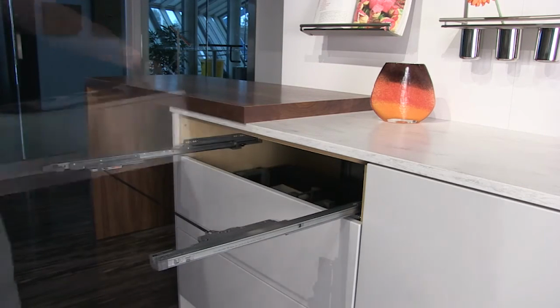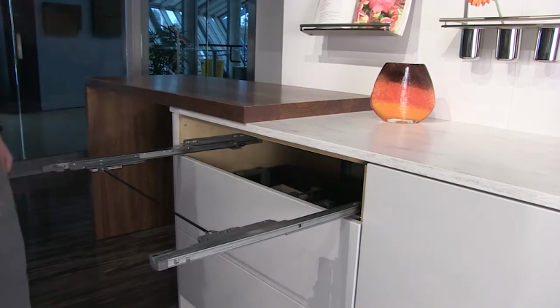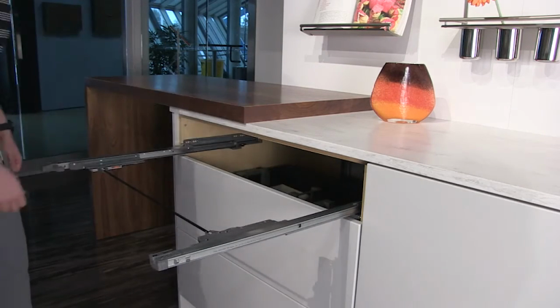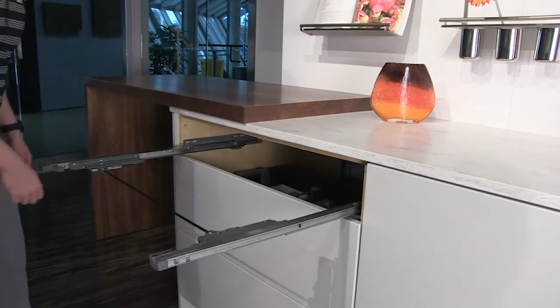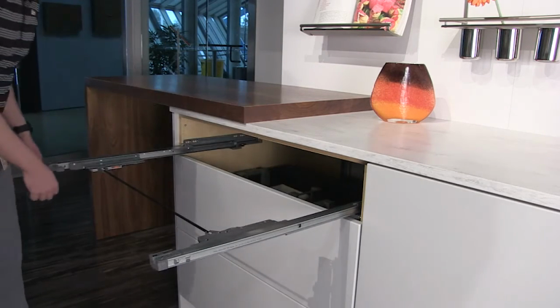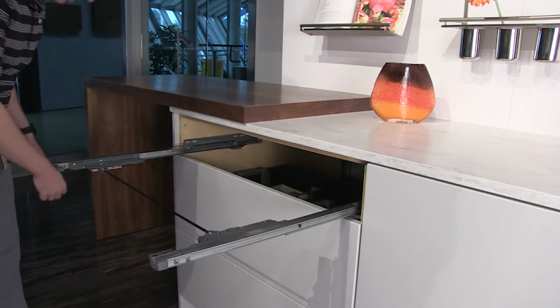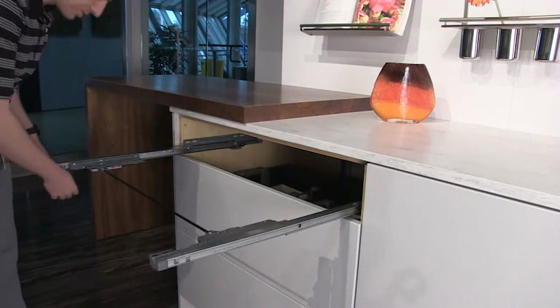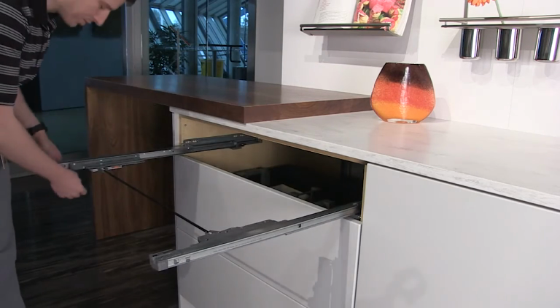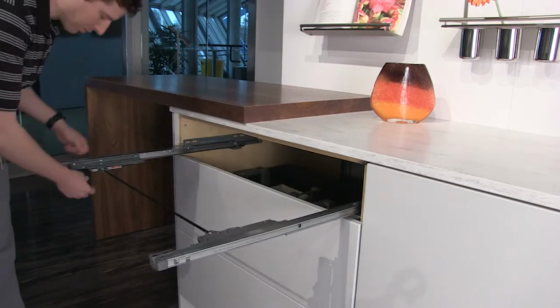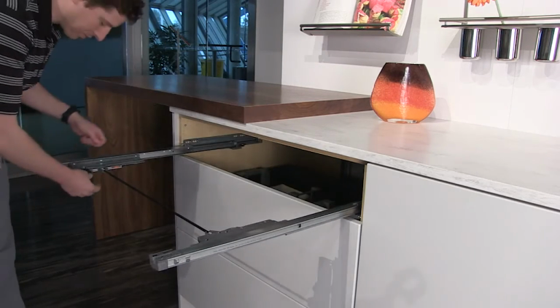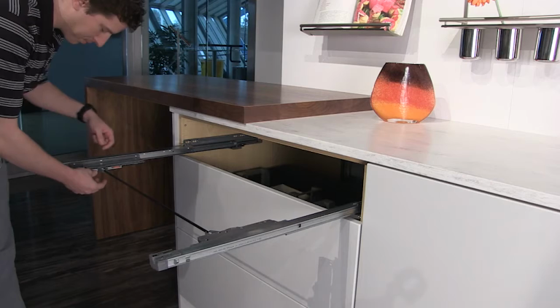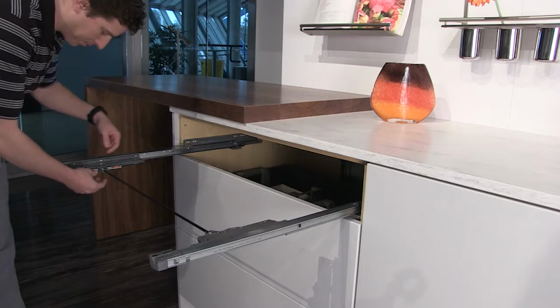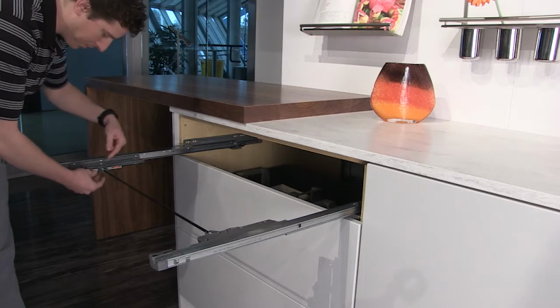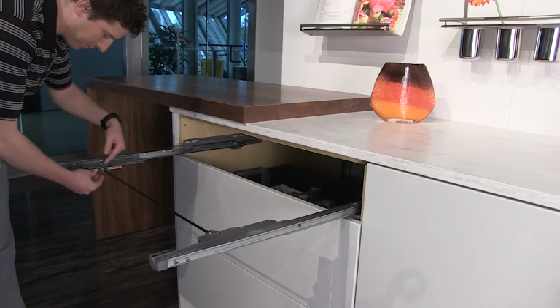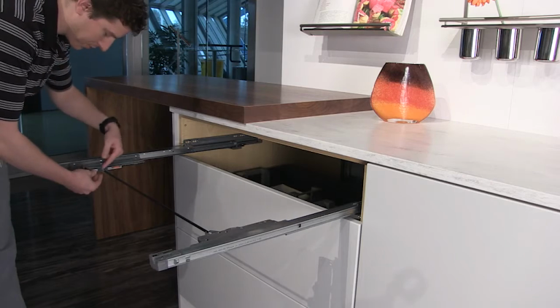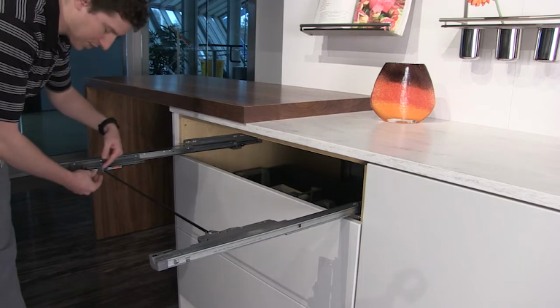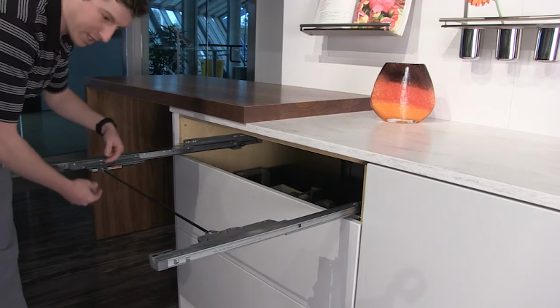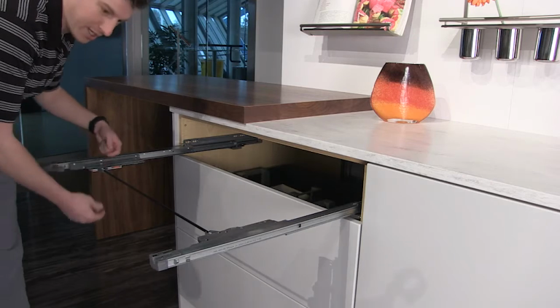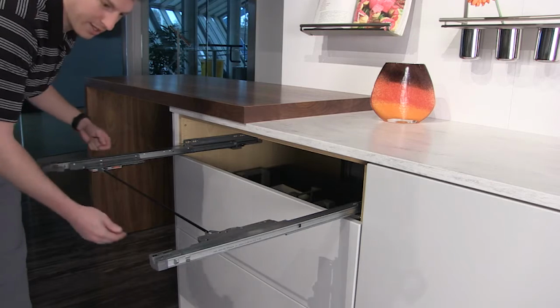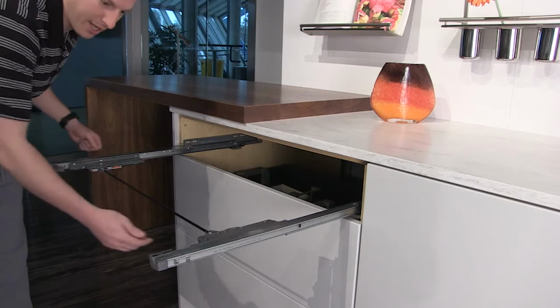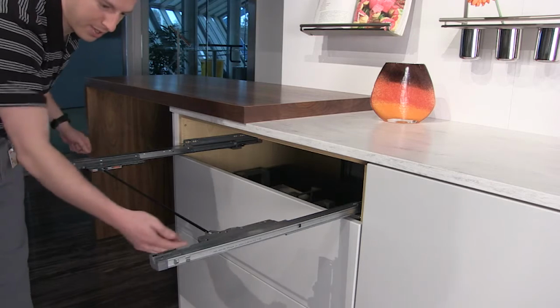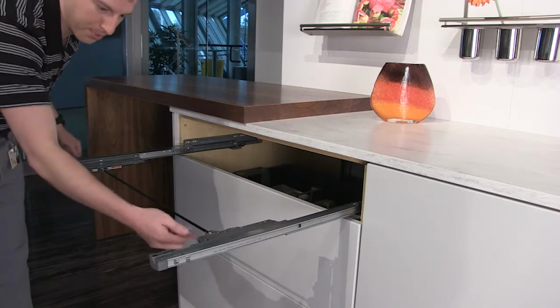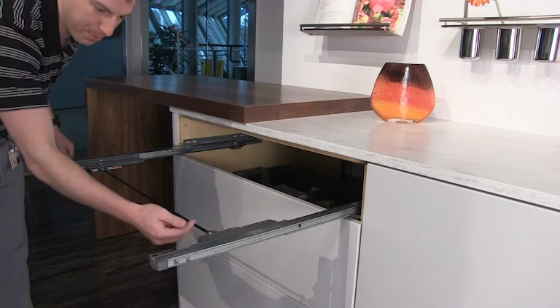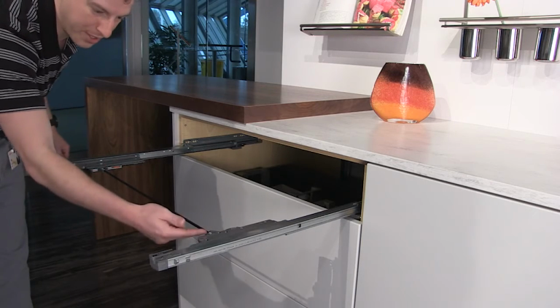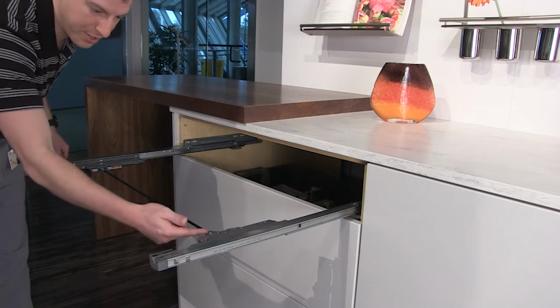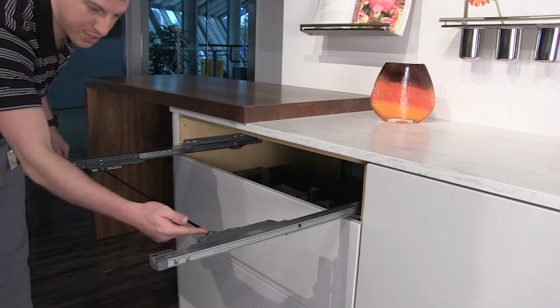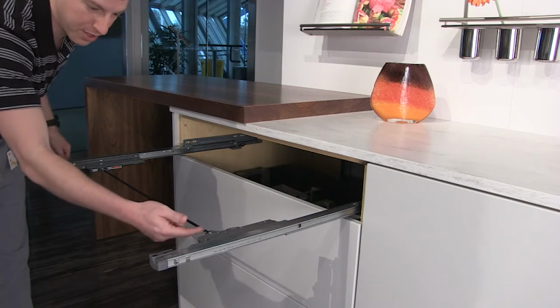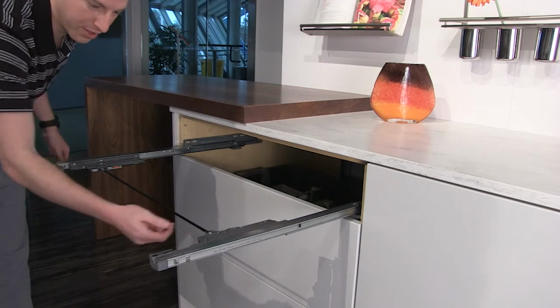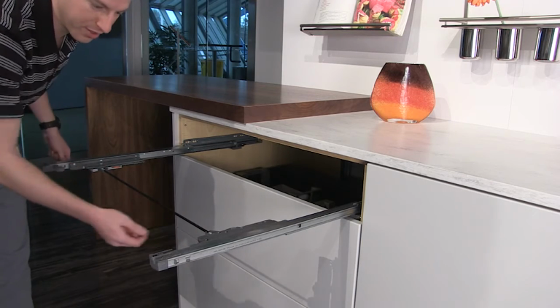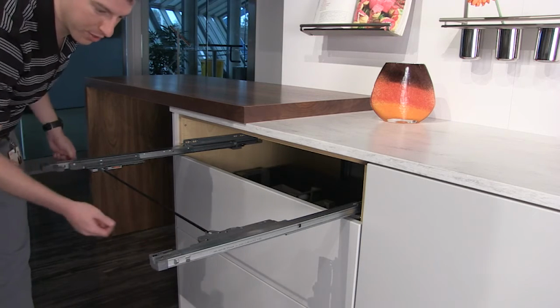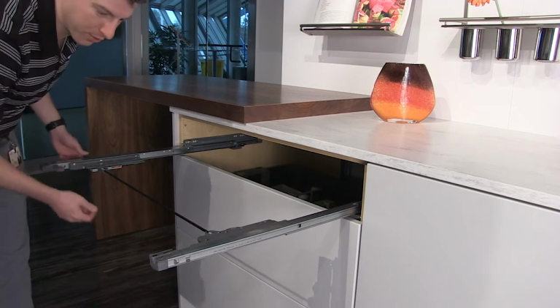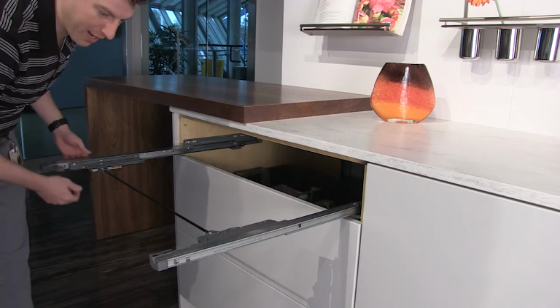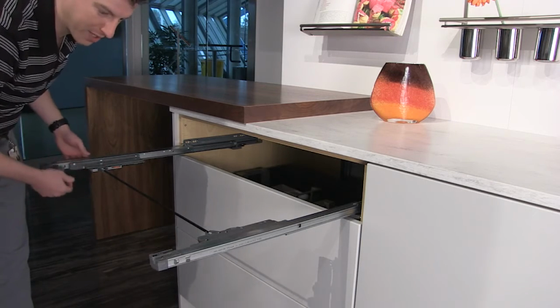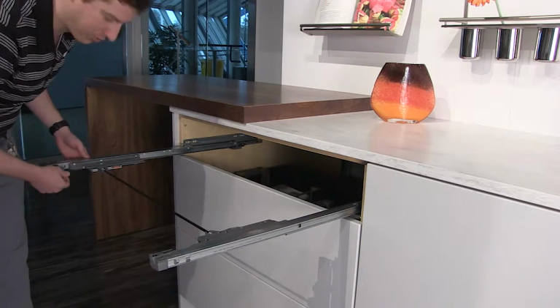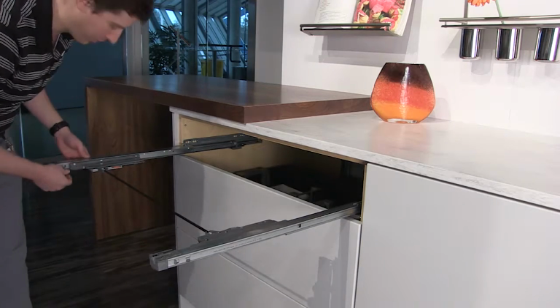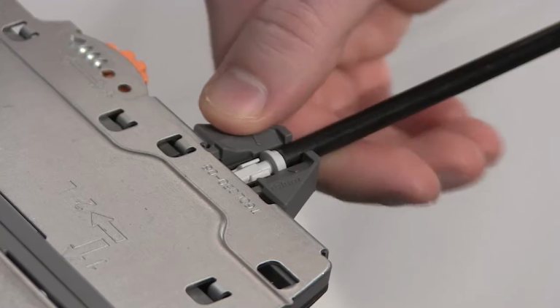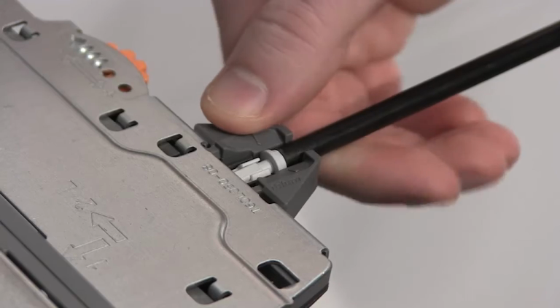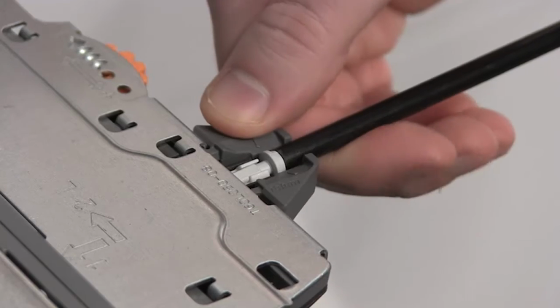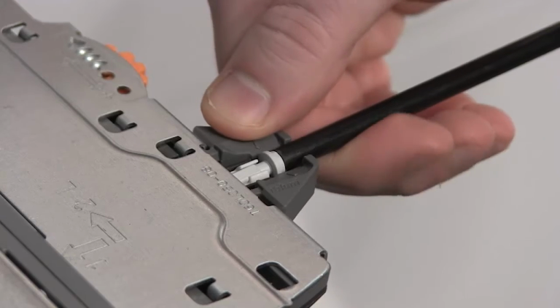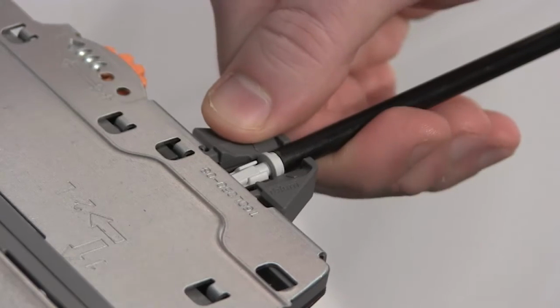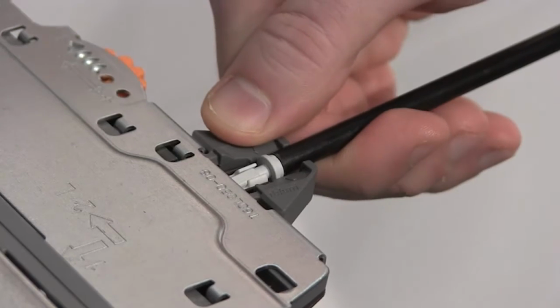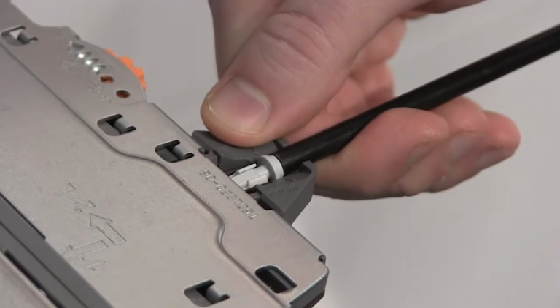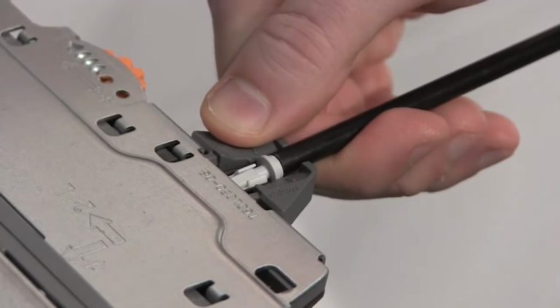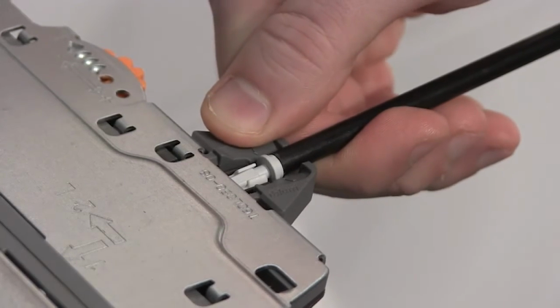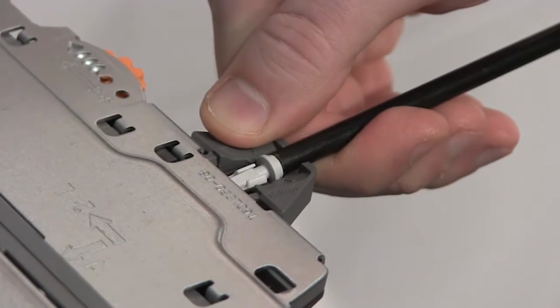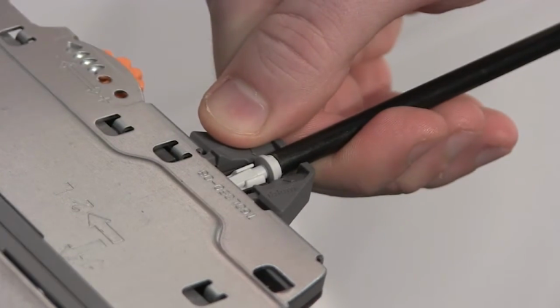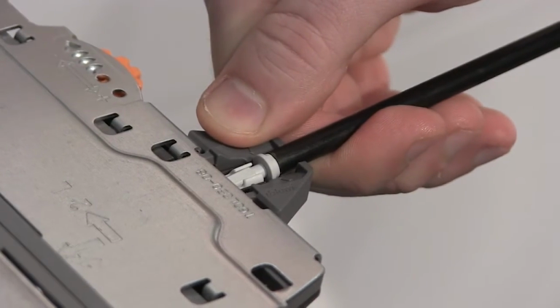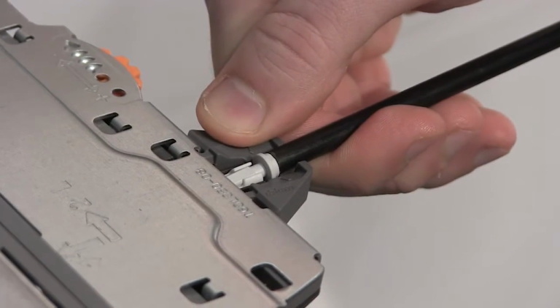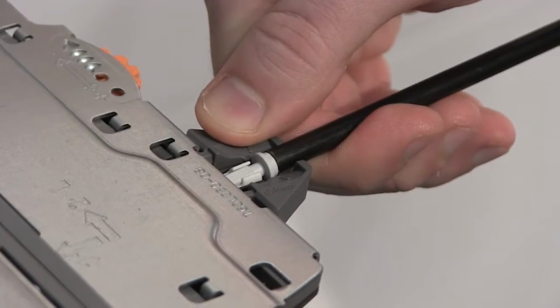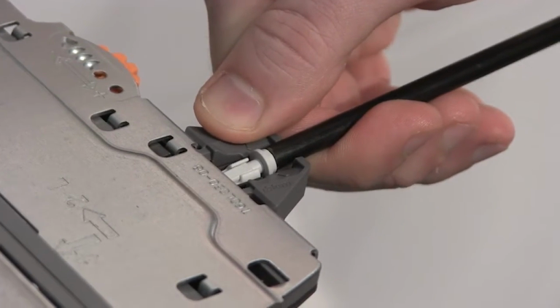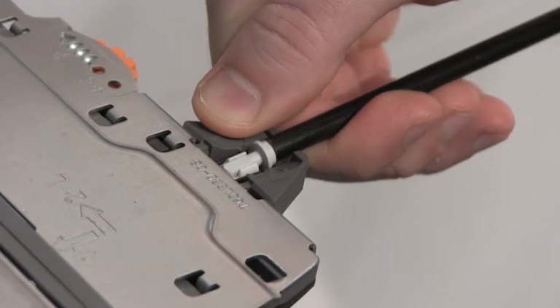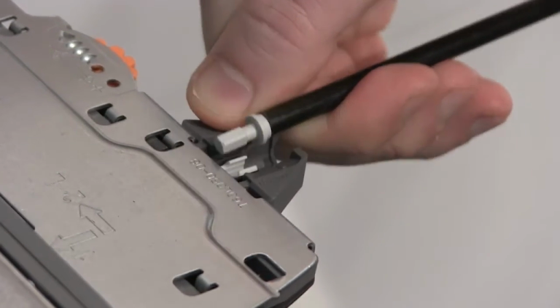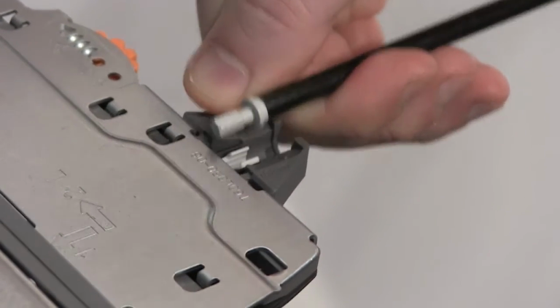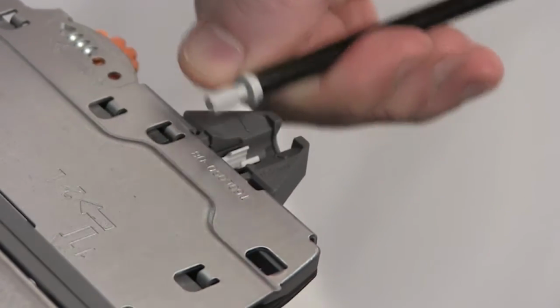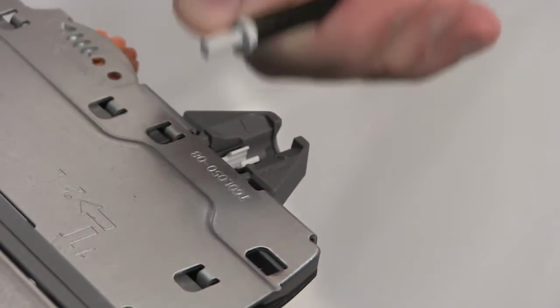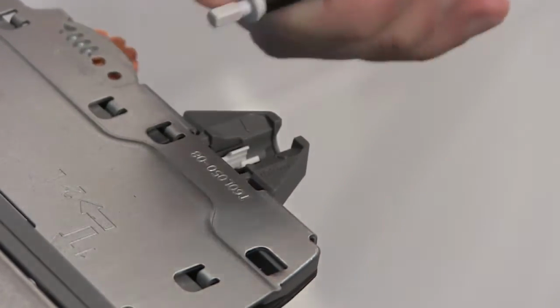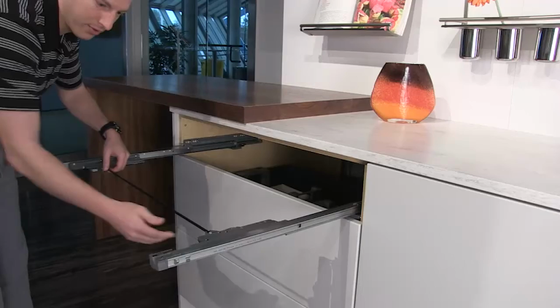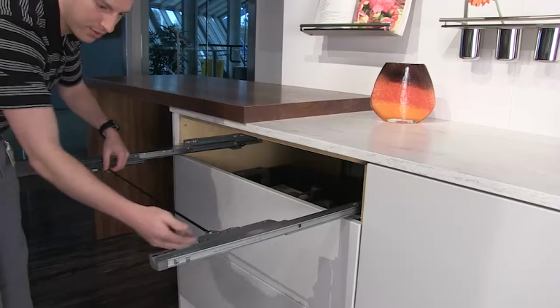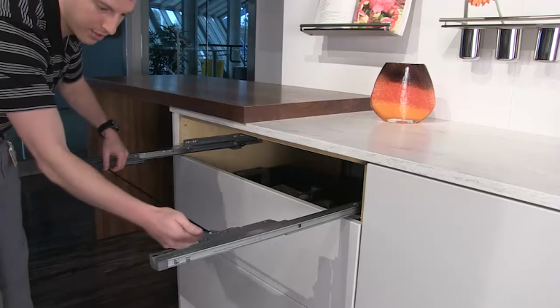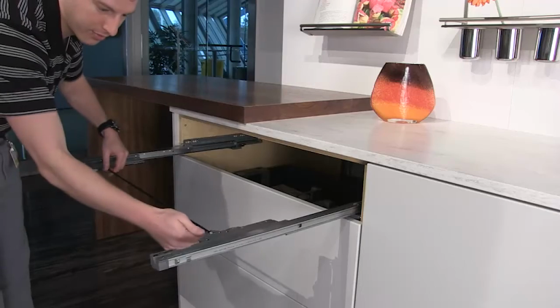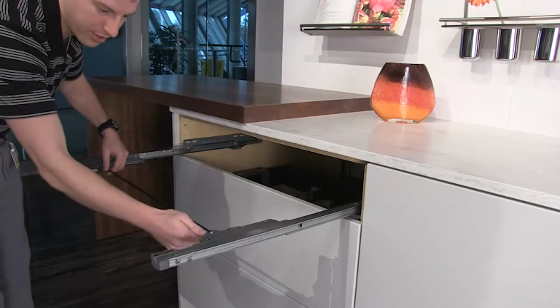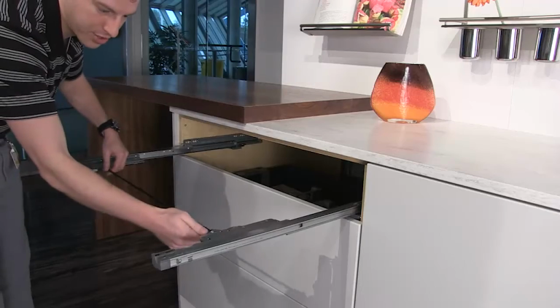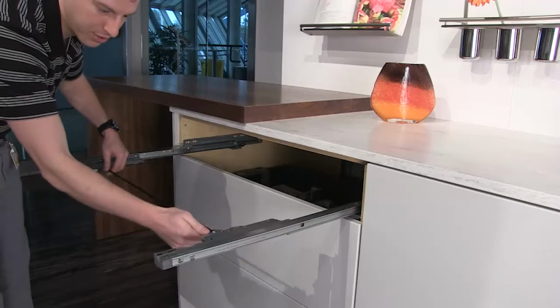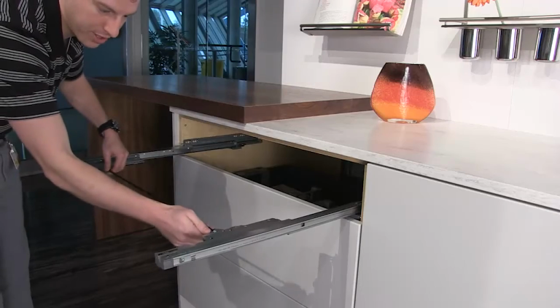Once the drawer is removed, you'll see that your pinions are in the correct location, and you can snap each one out individually.